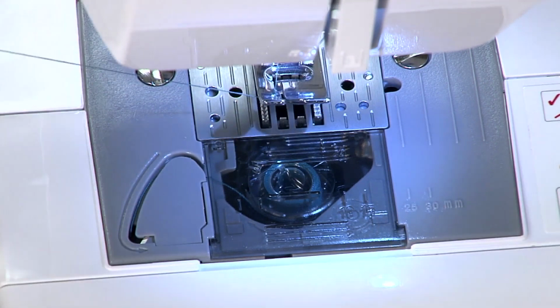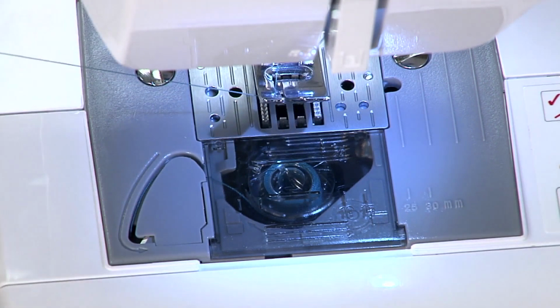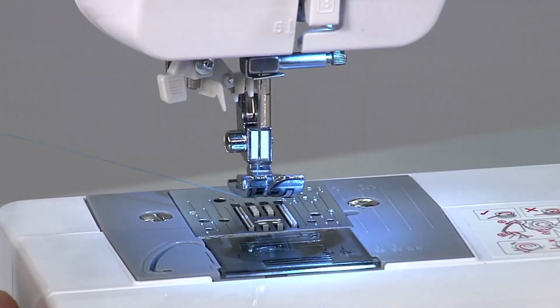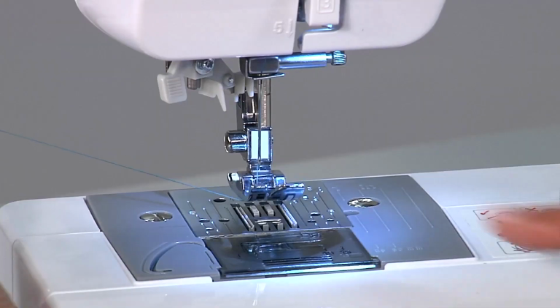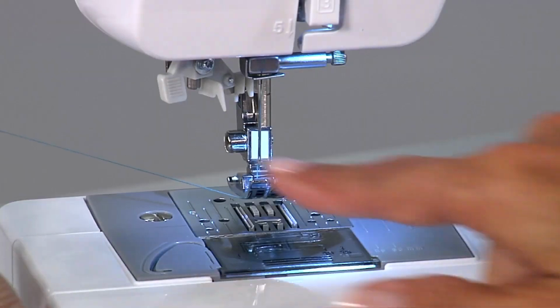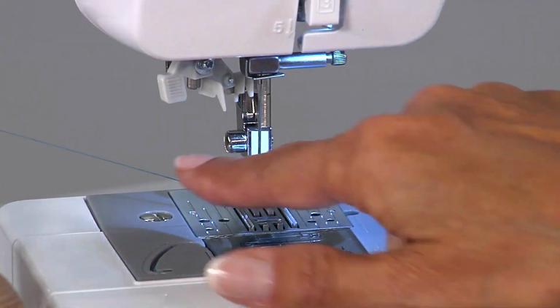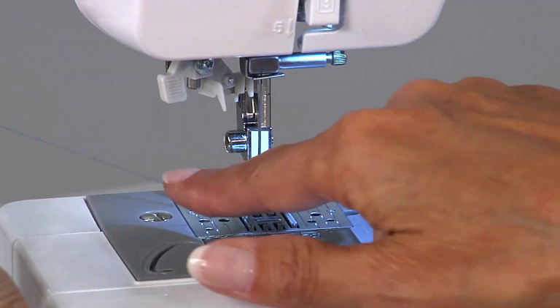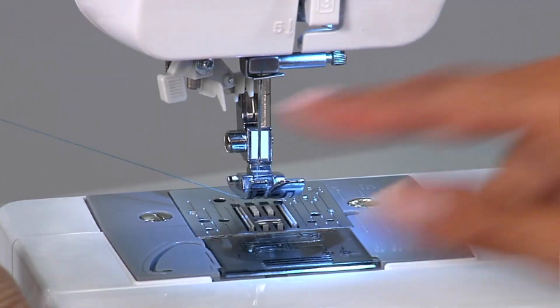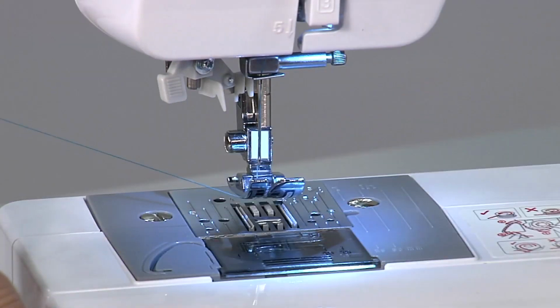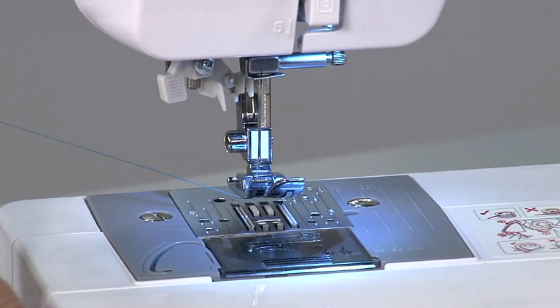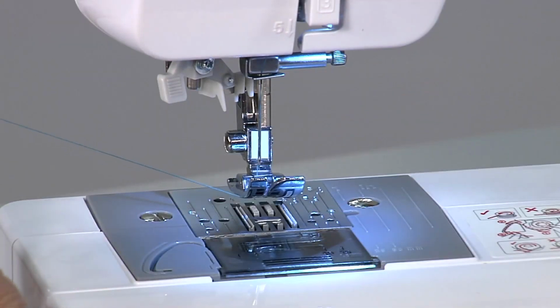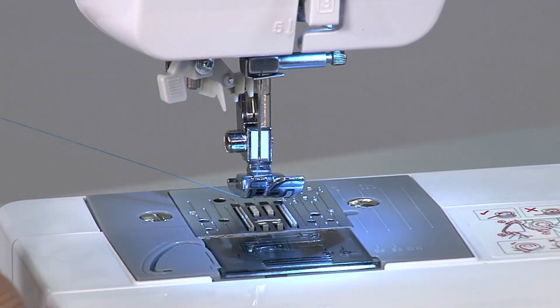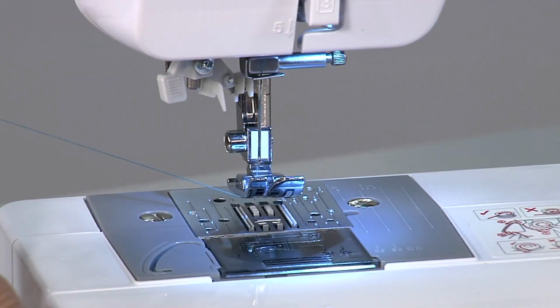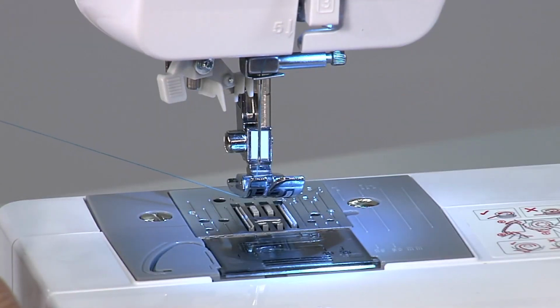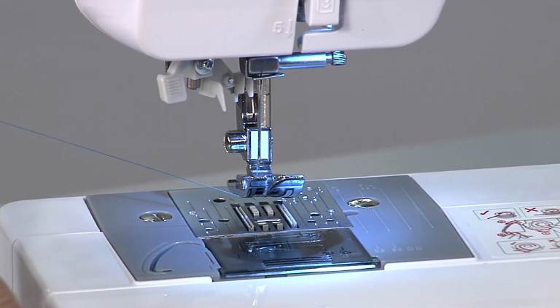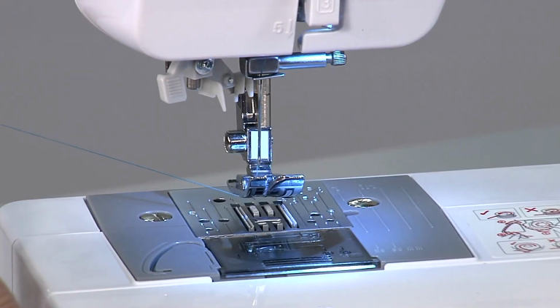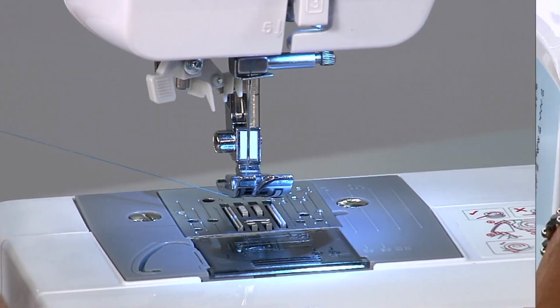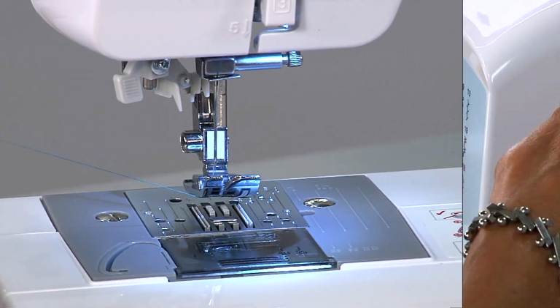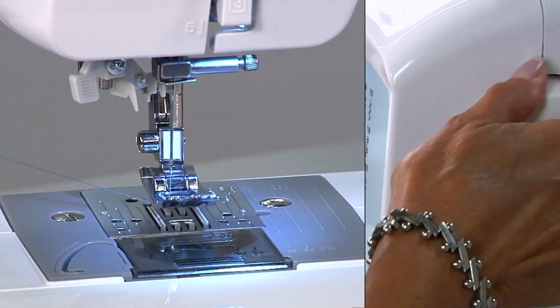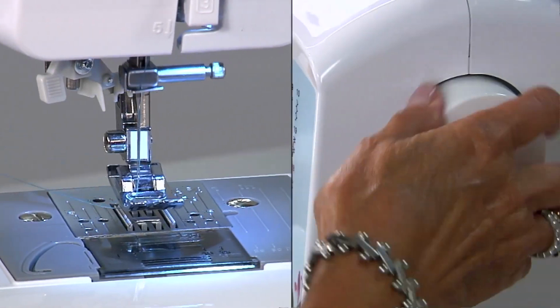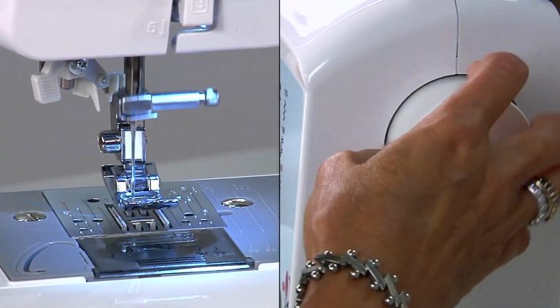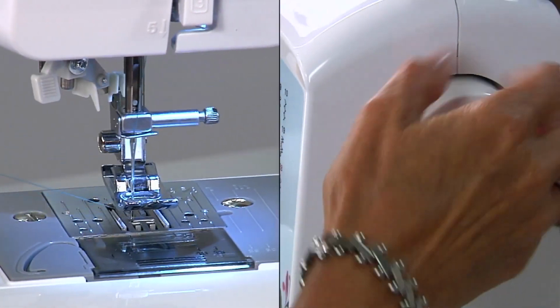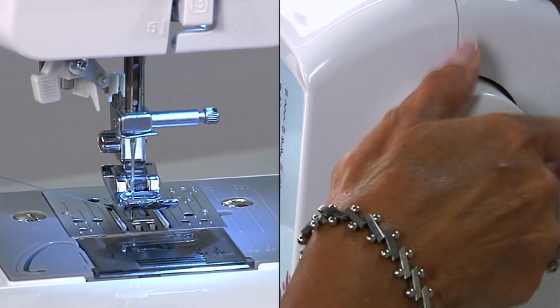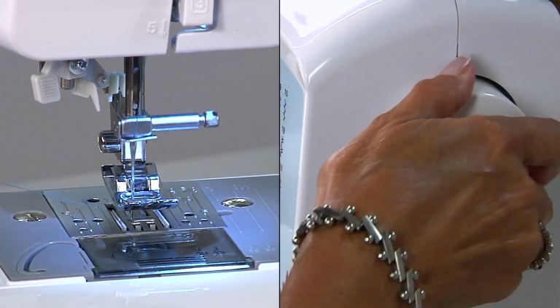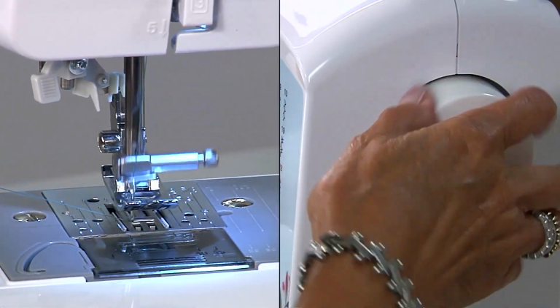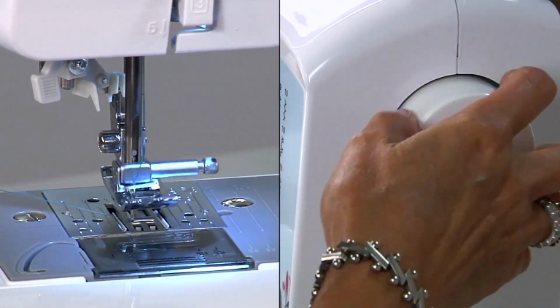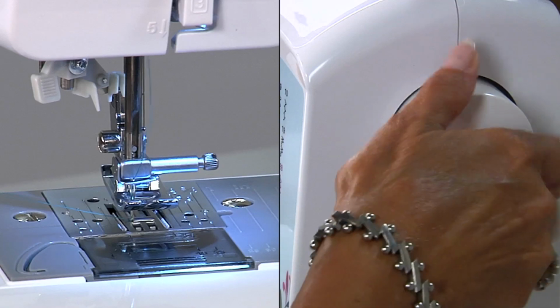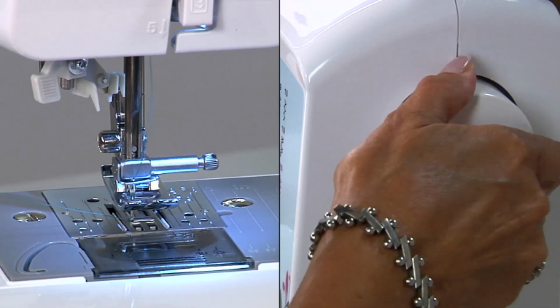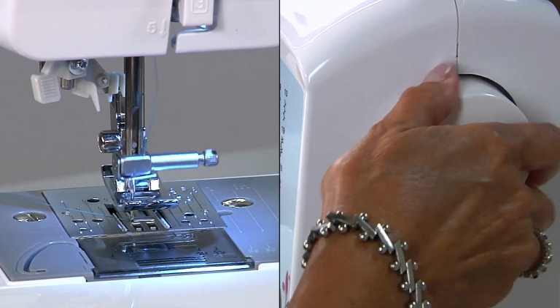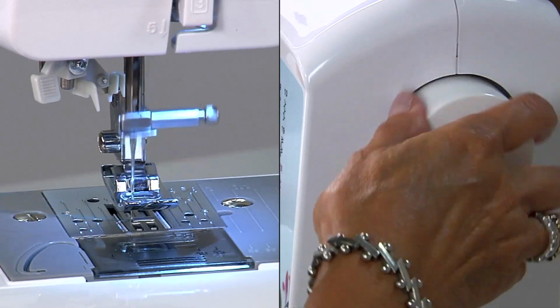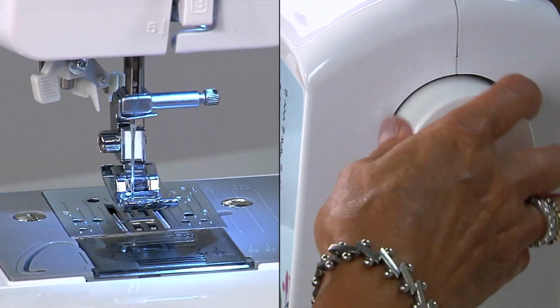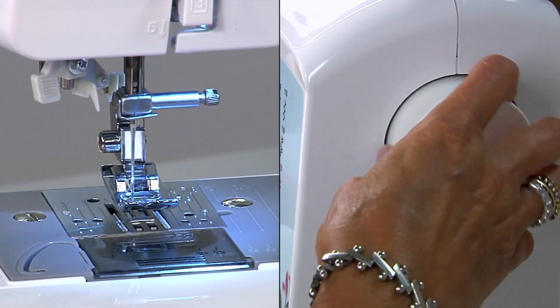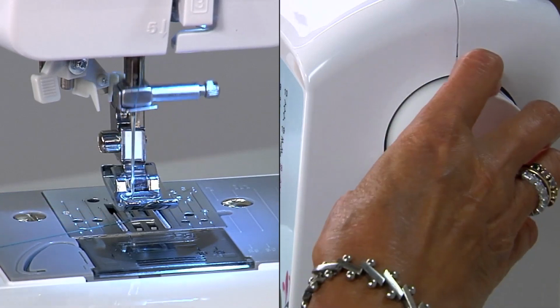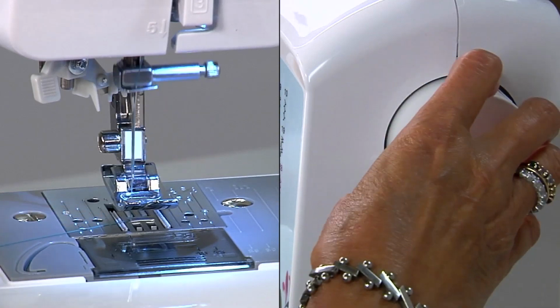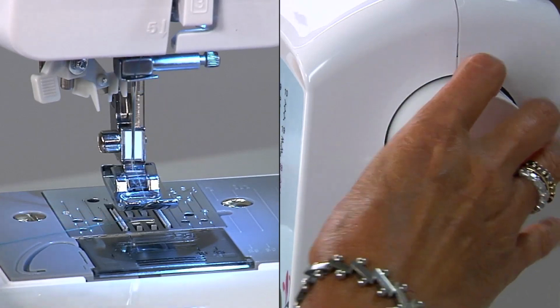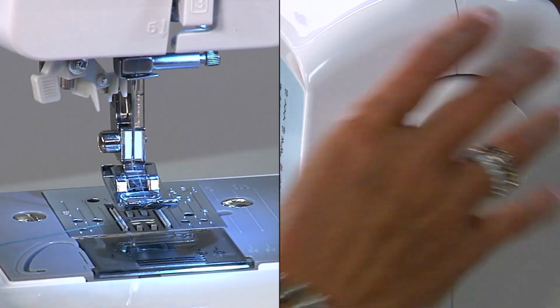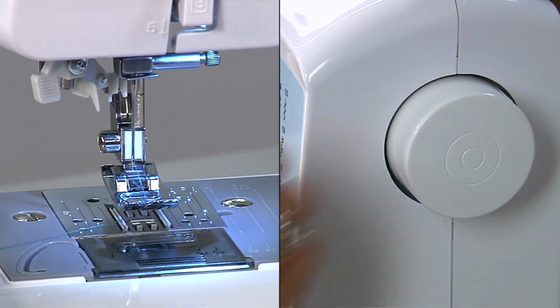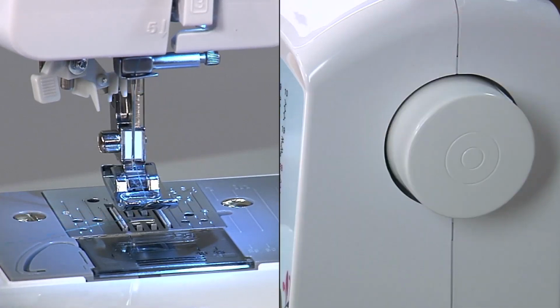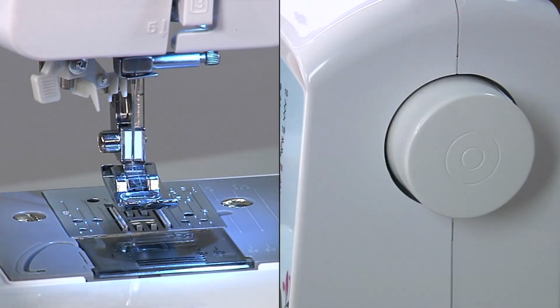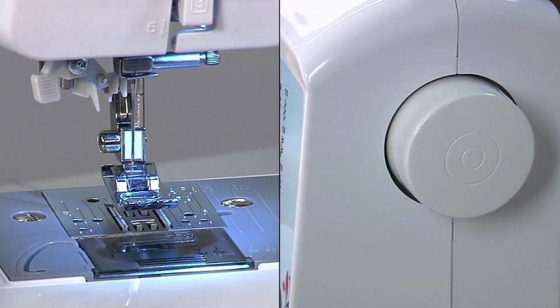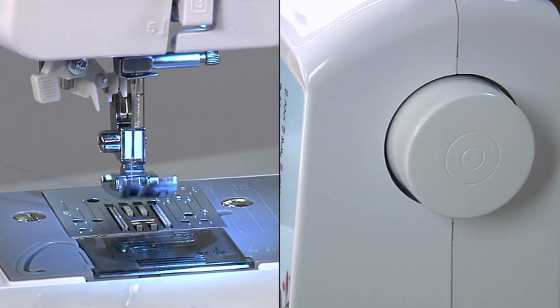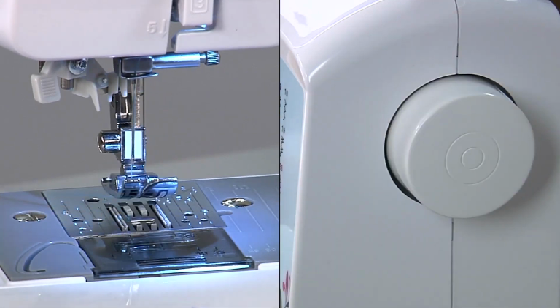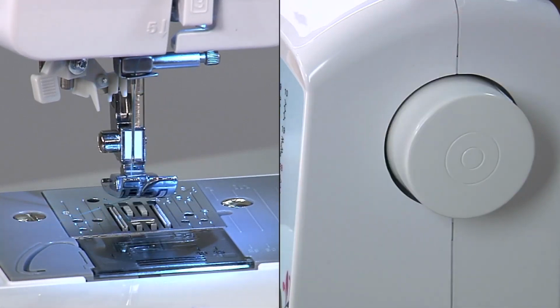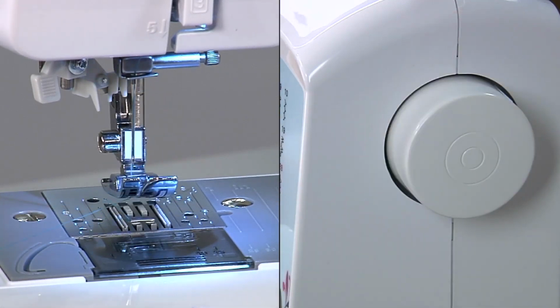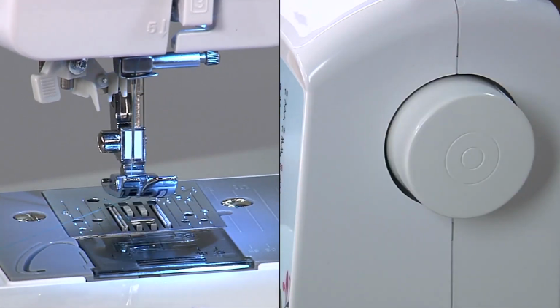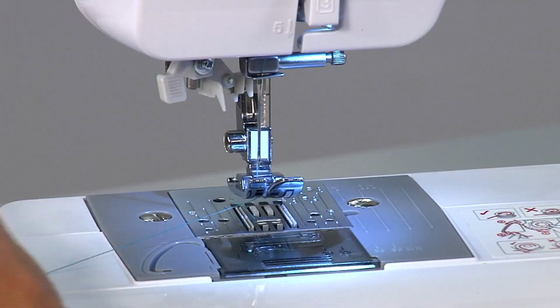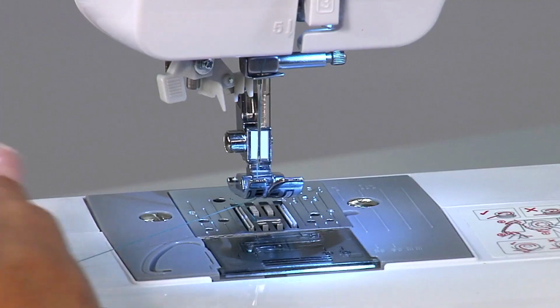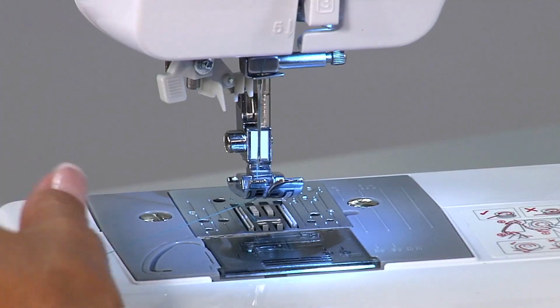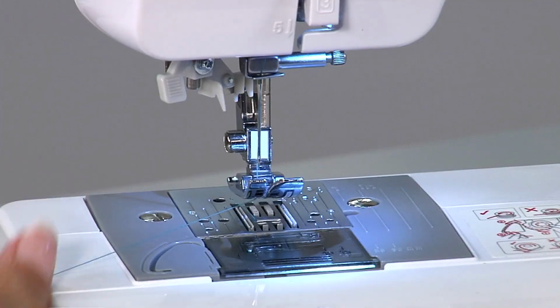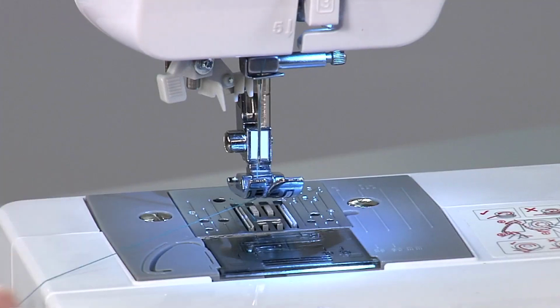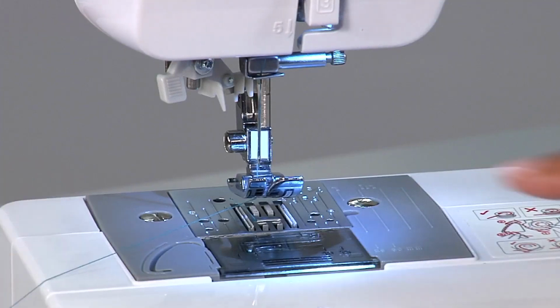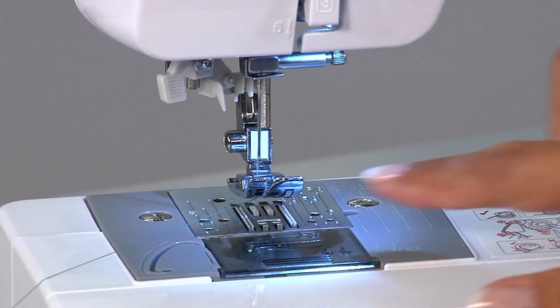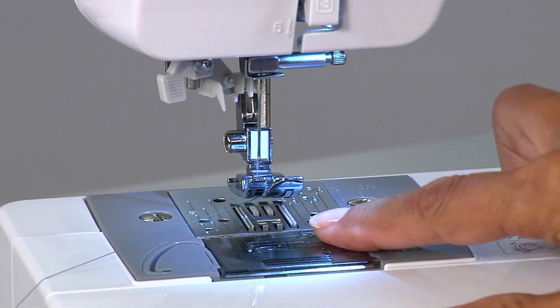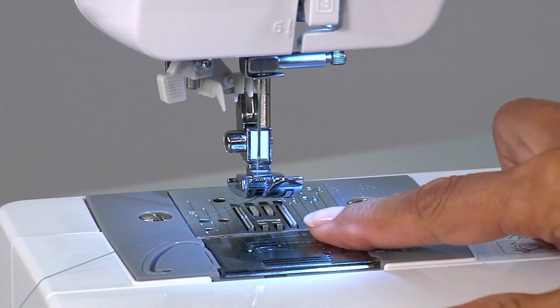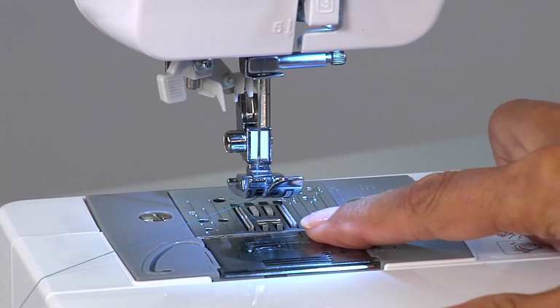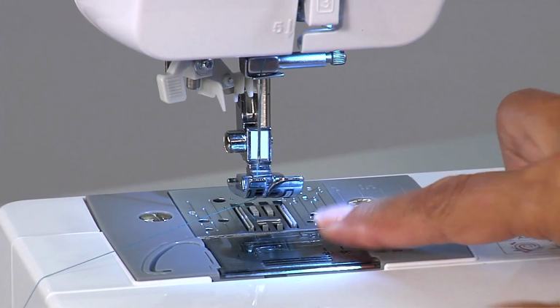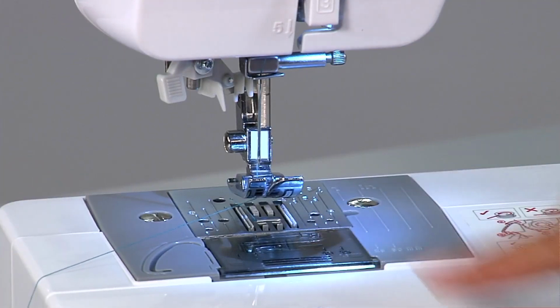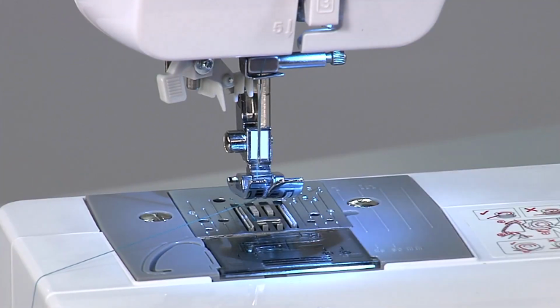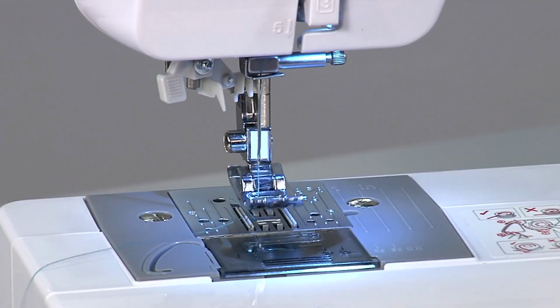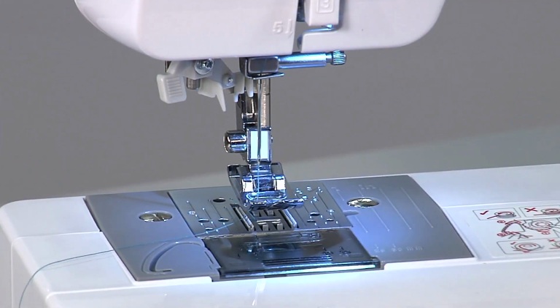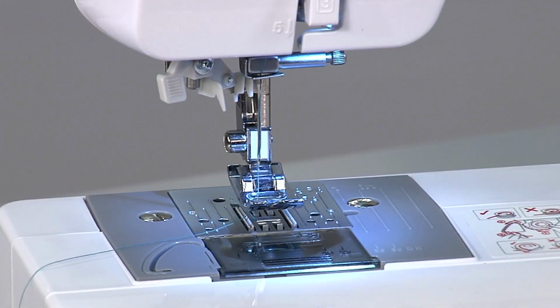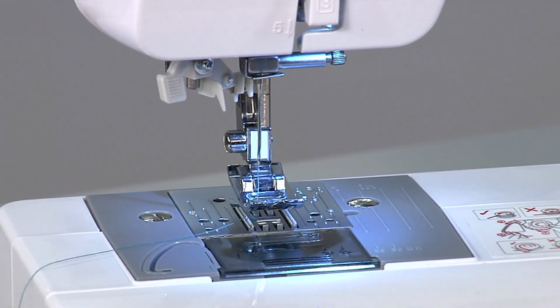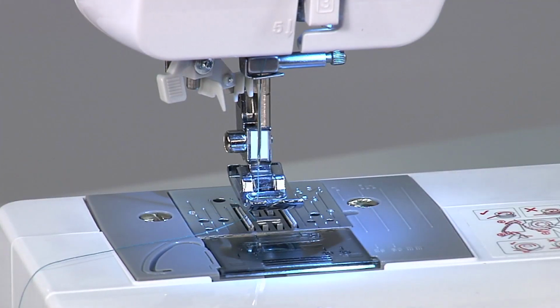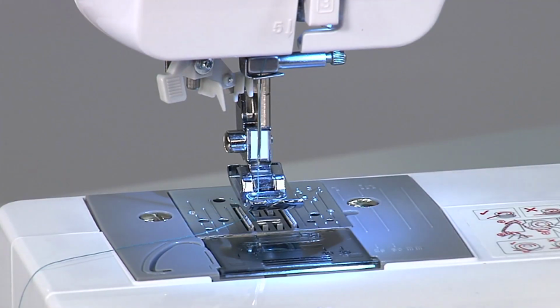Grab the needle thread and turn the hand wheel counterclockwise and pull up your thread.